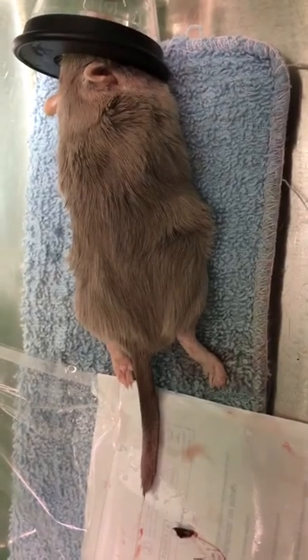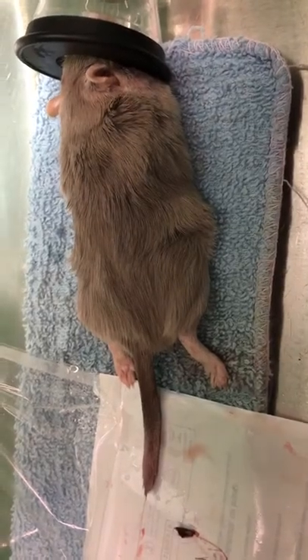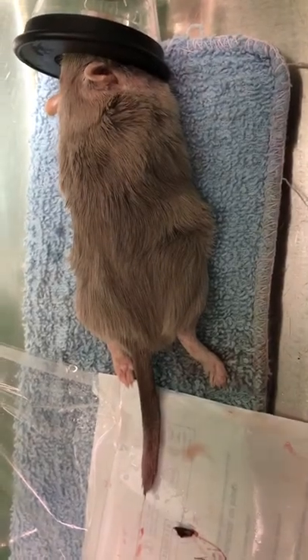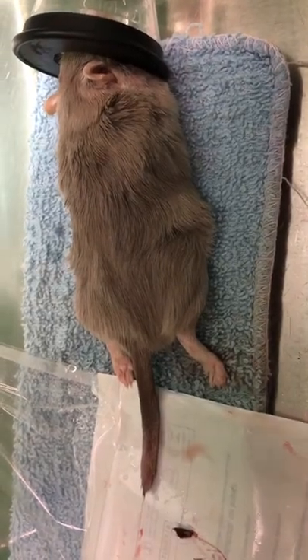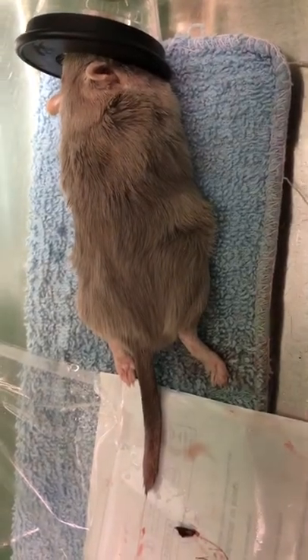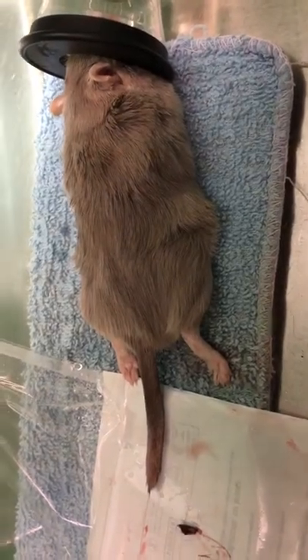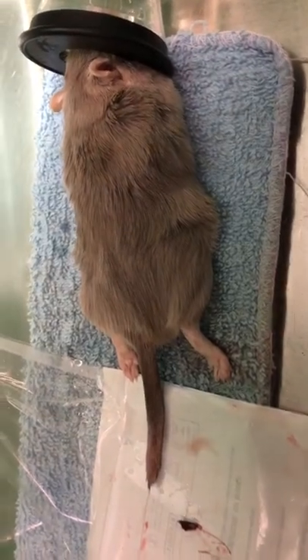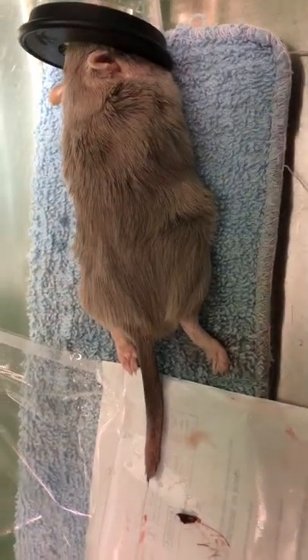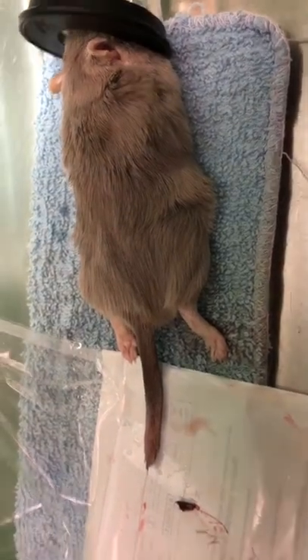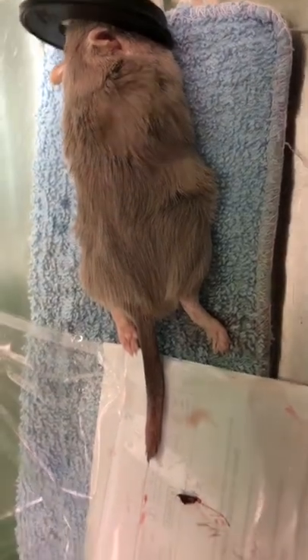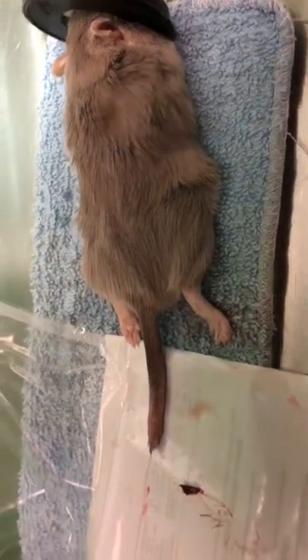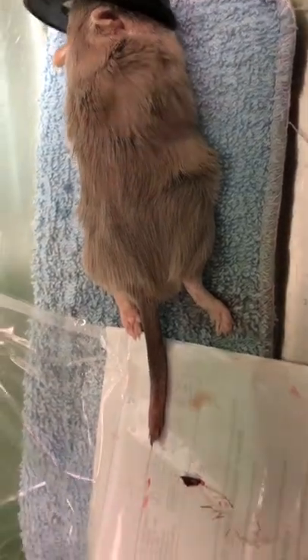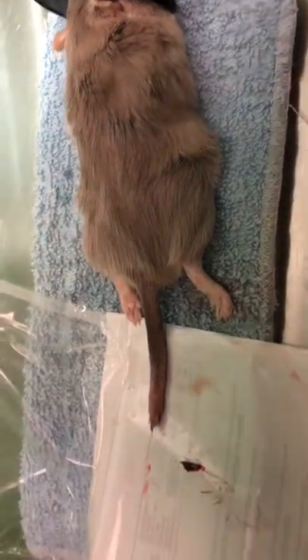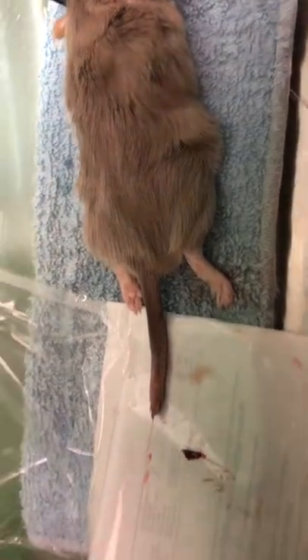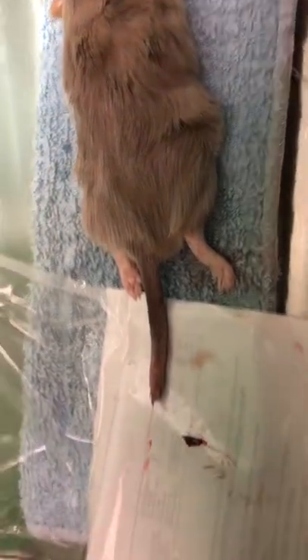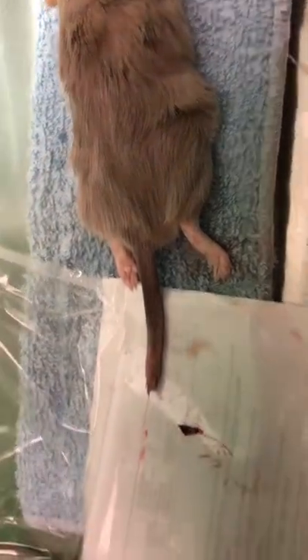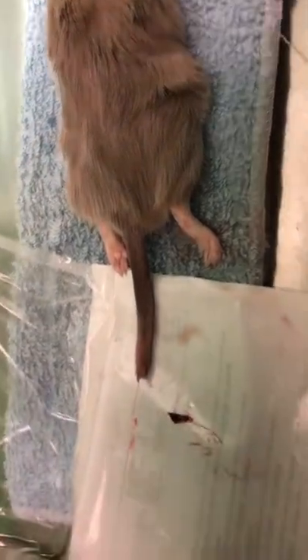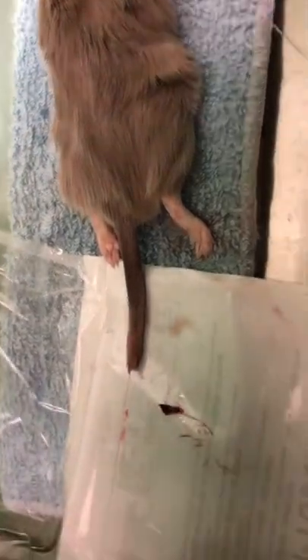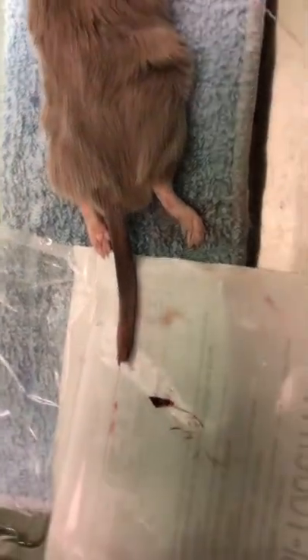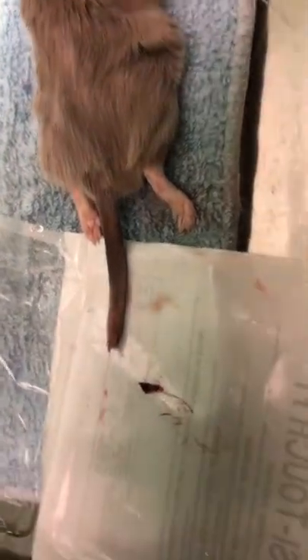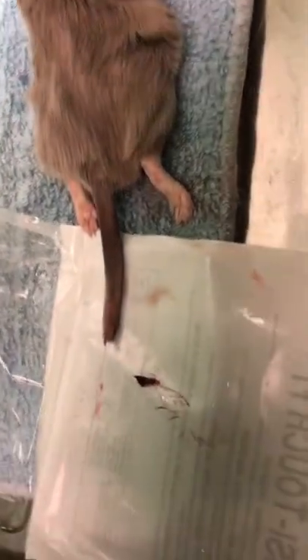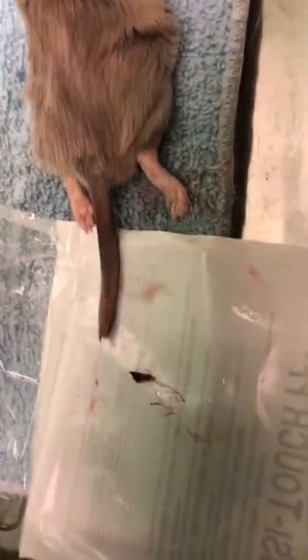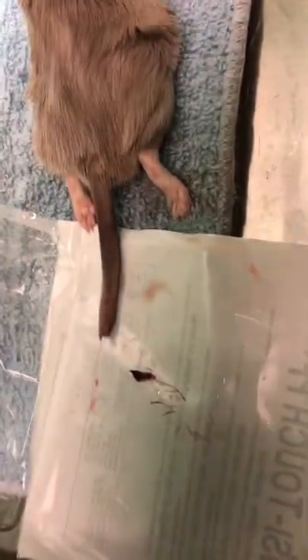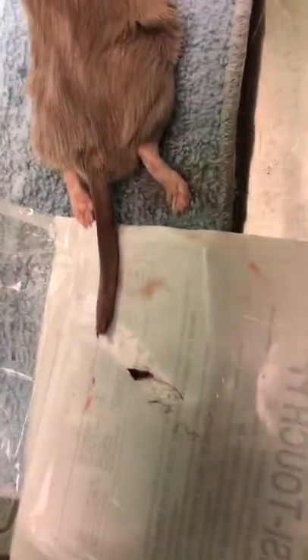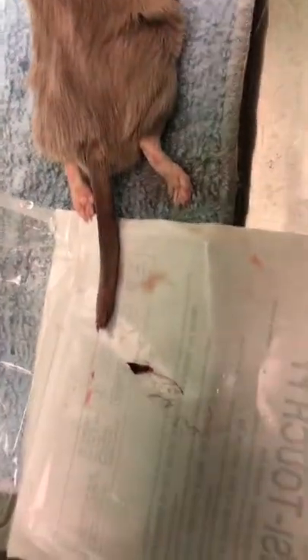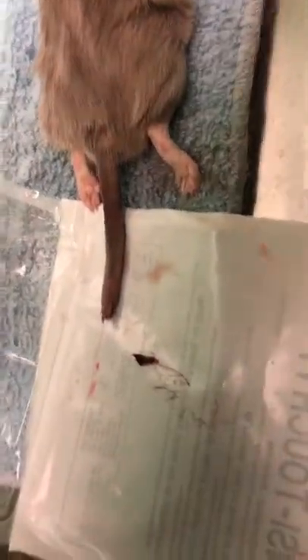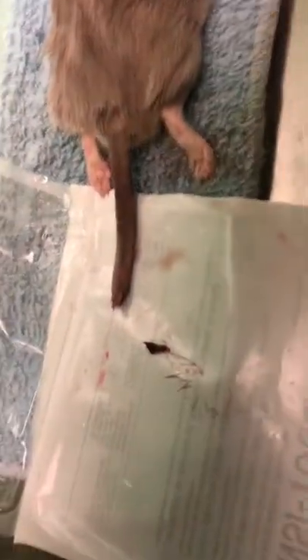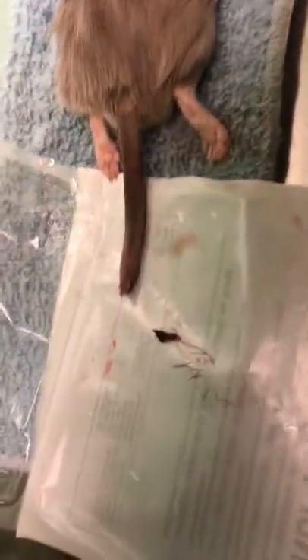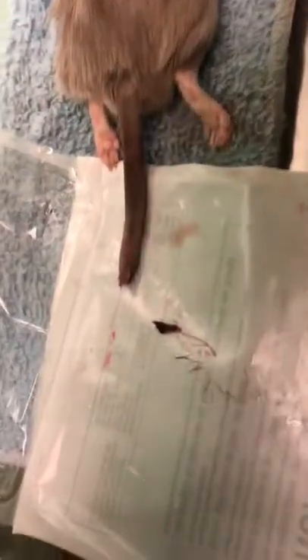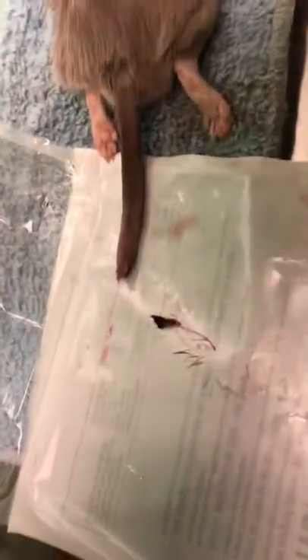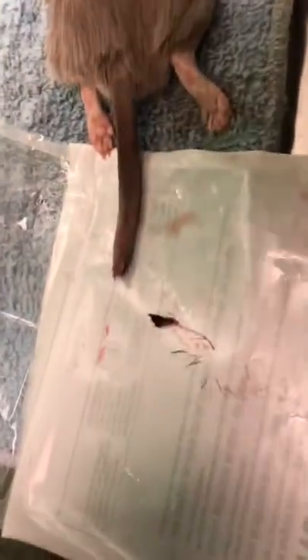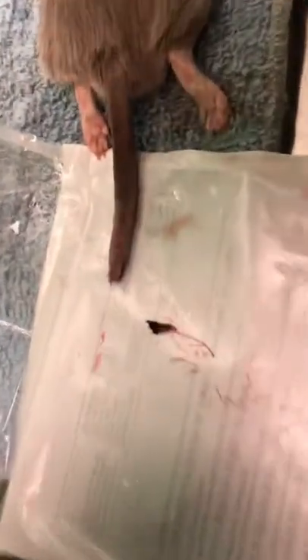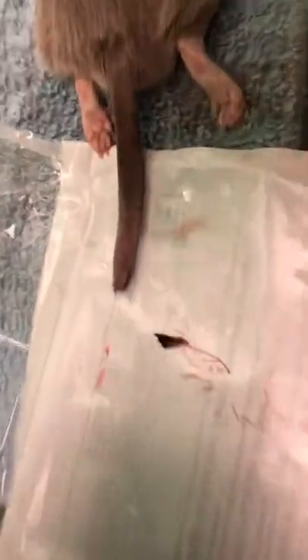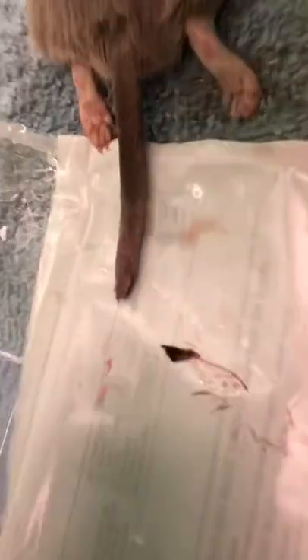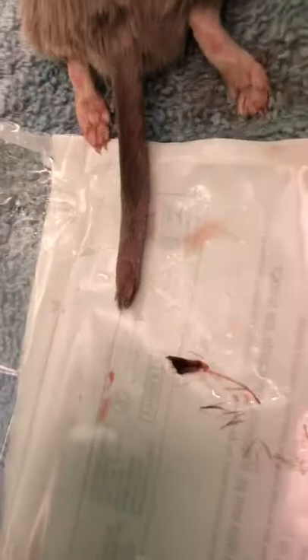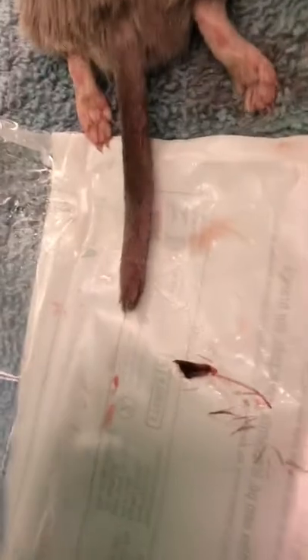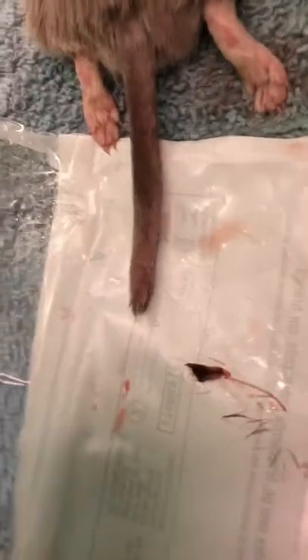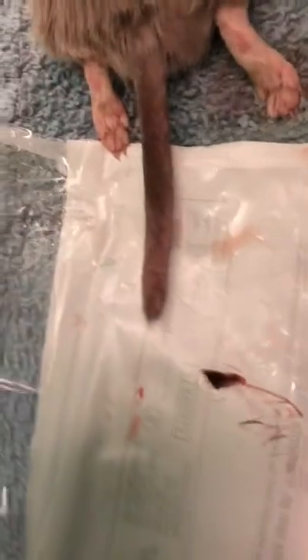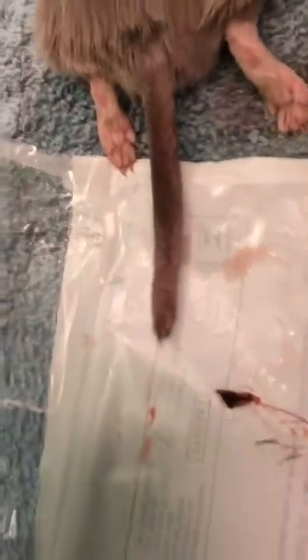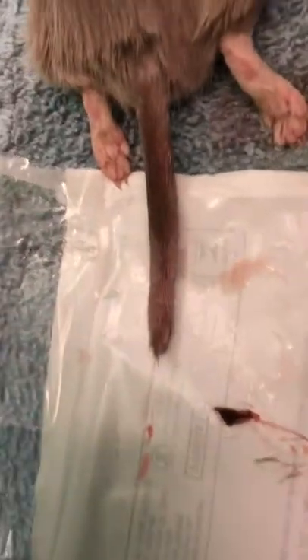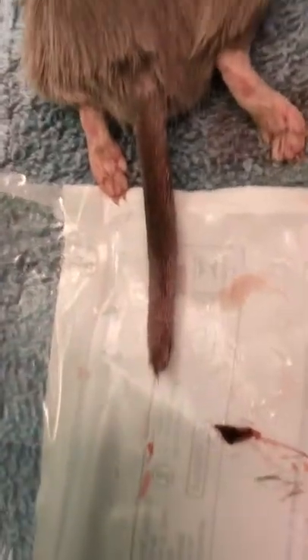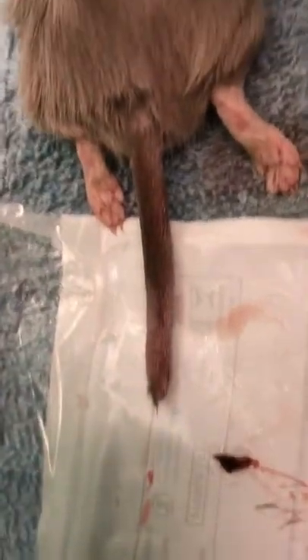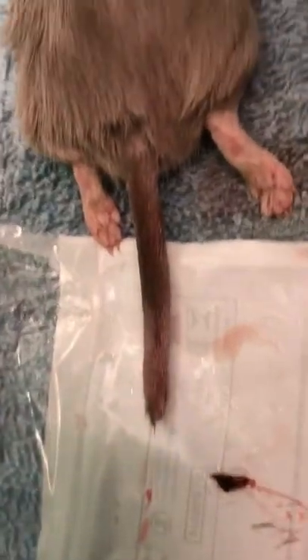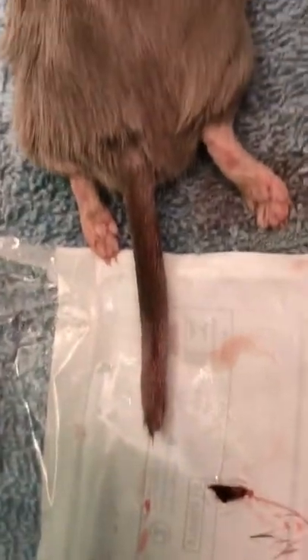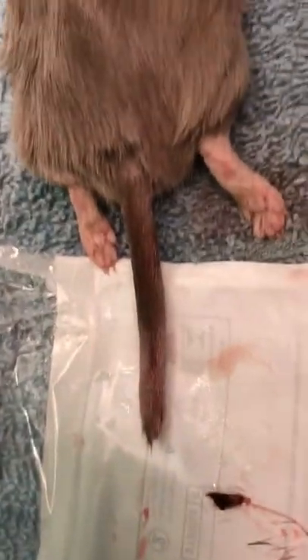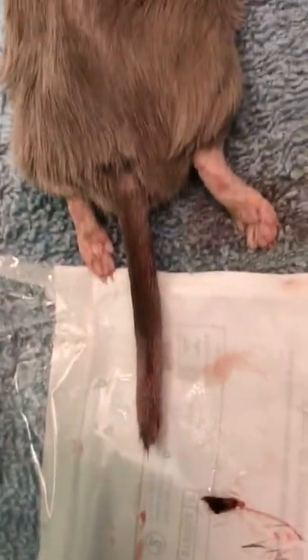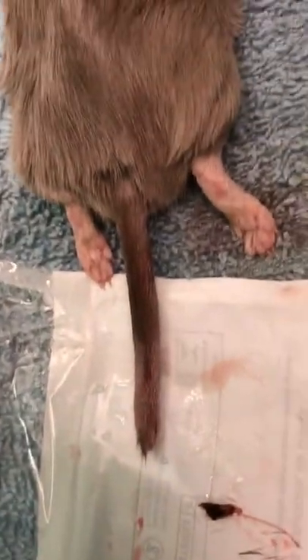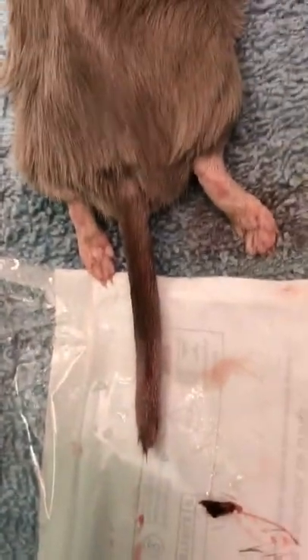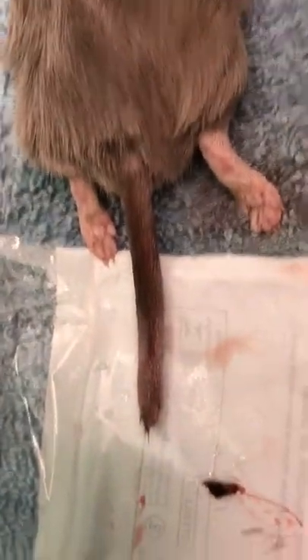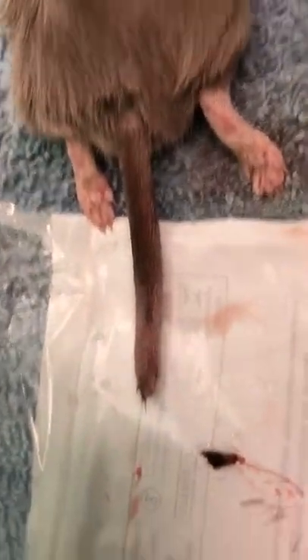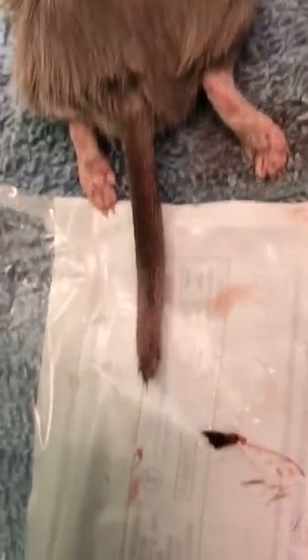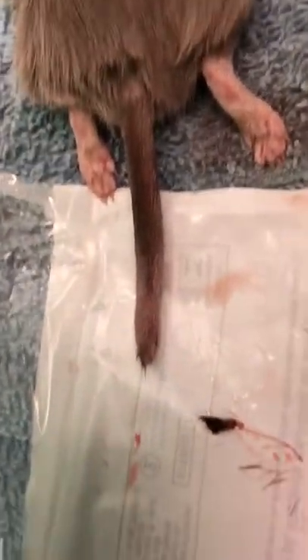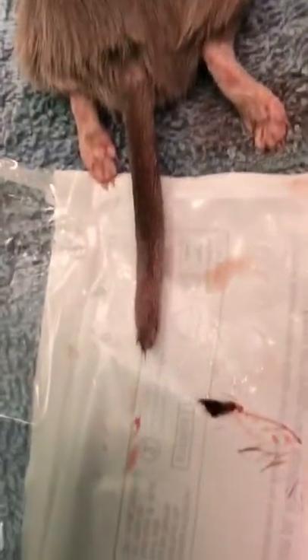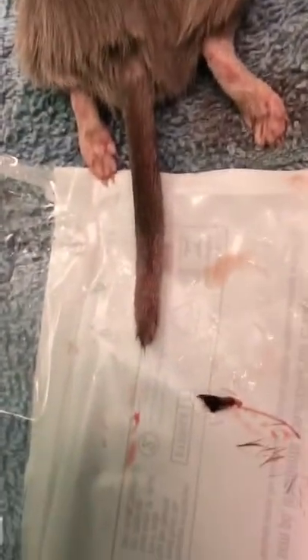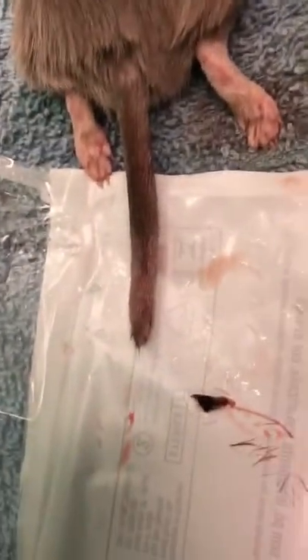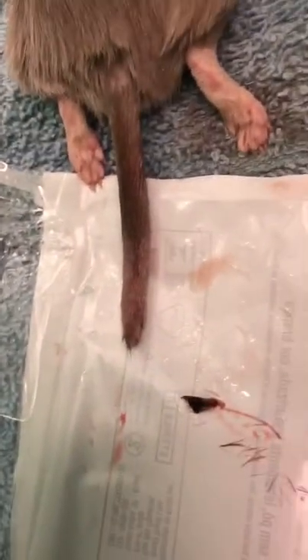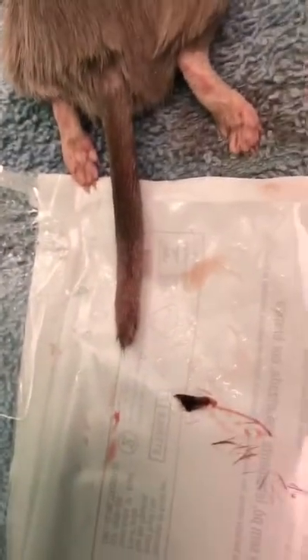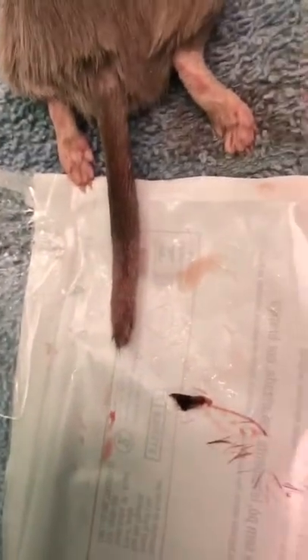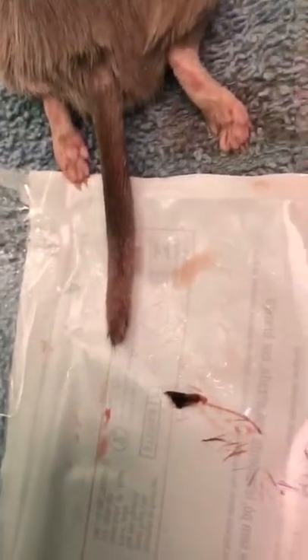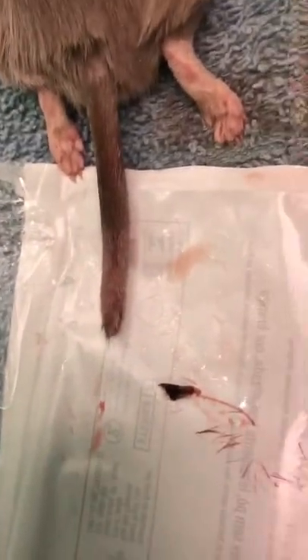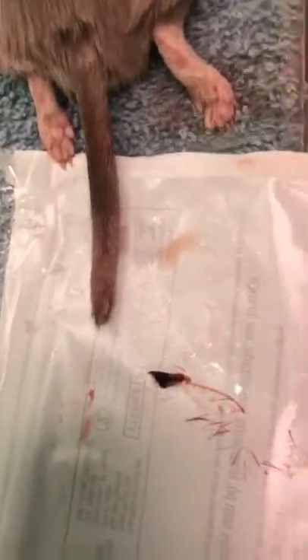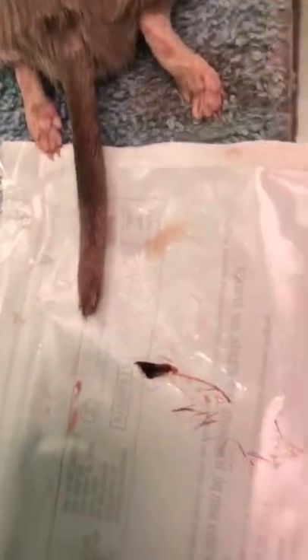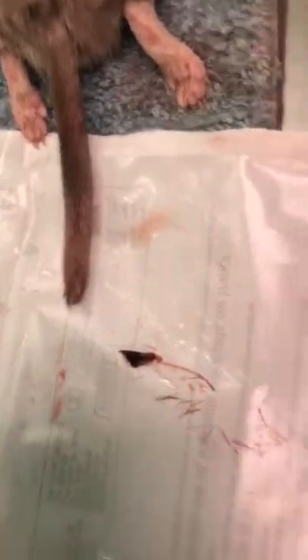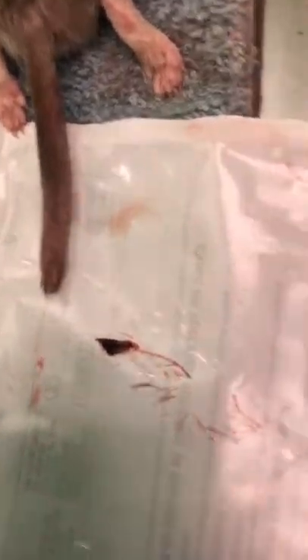Got a gerbil here. We had to amputate the tail. A little girl had grabbed the end of it, which happens sometimes — they easily deglove.